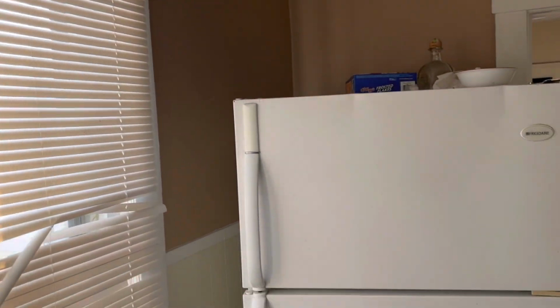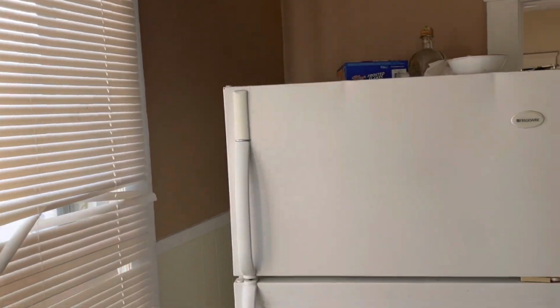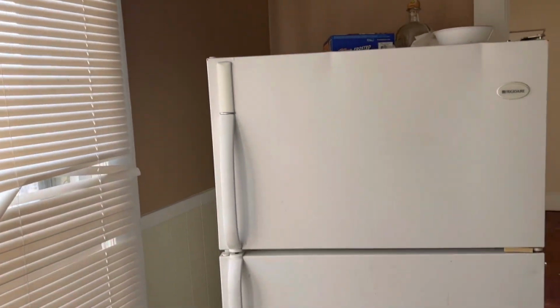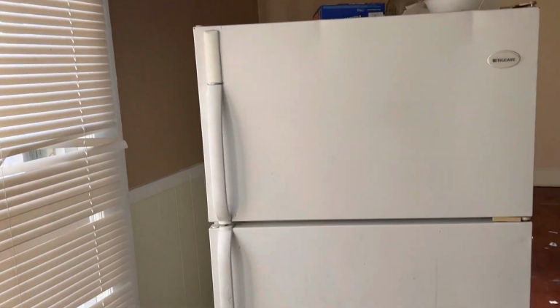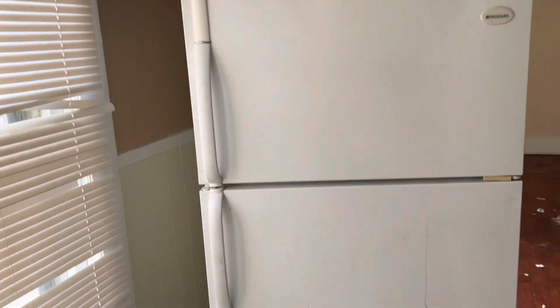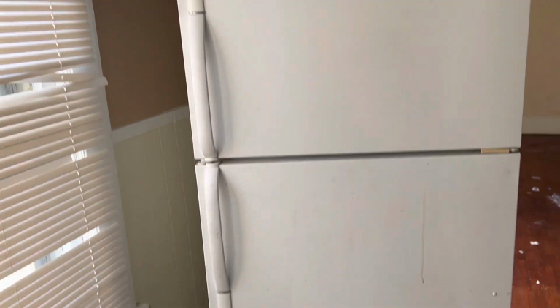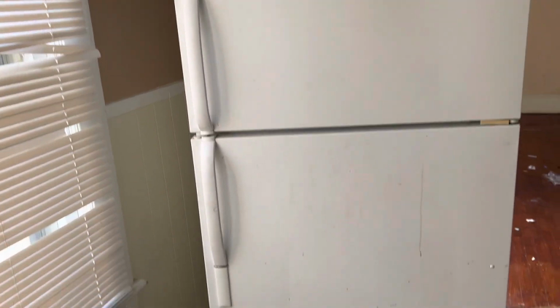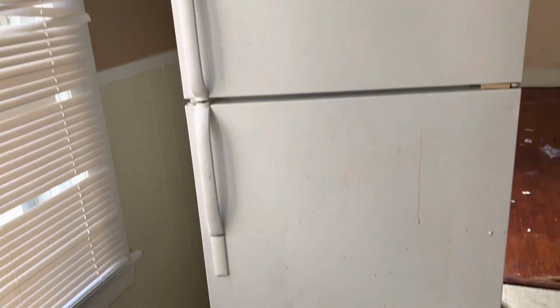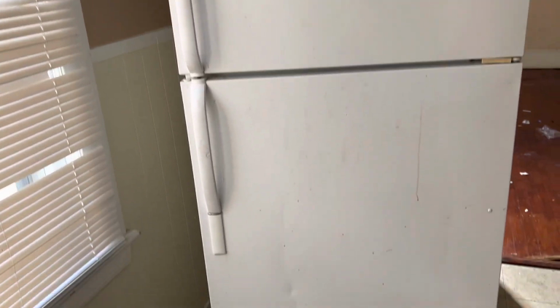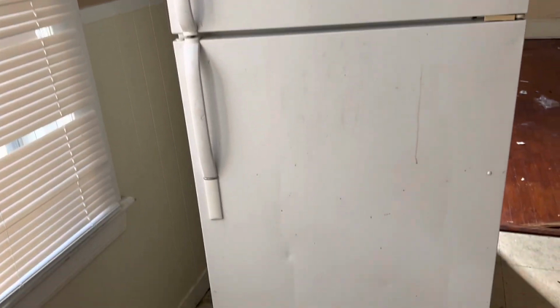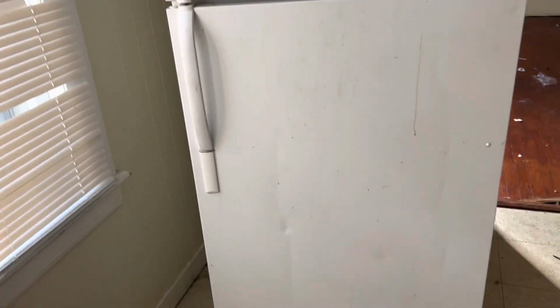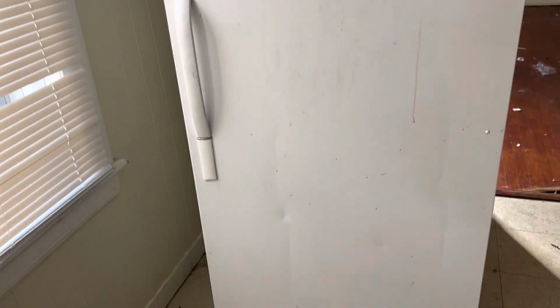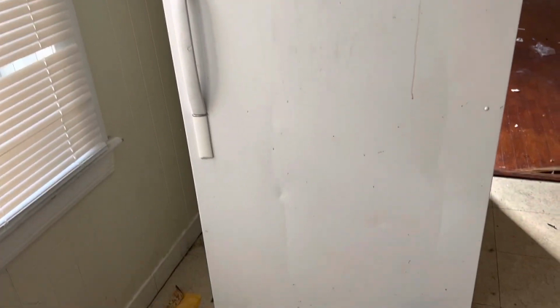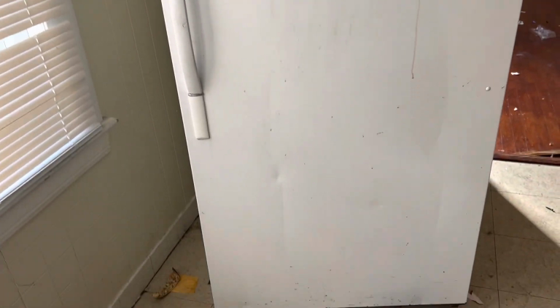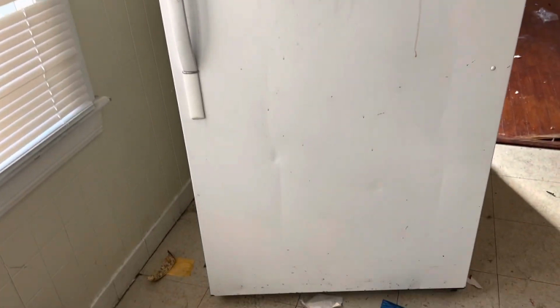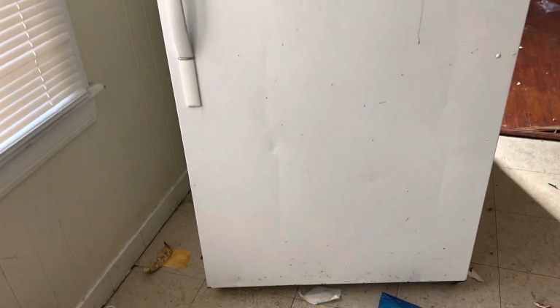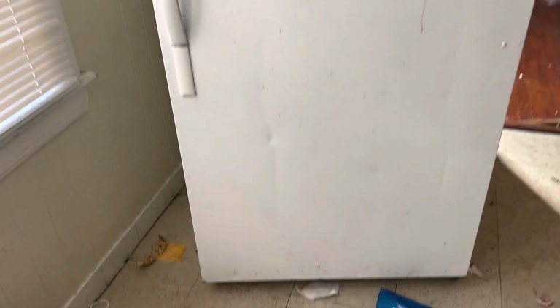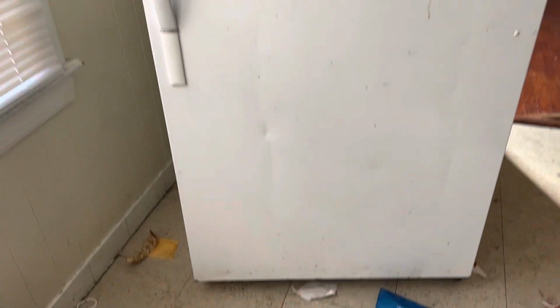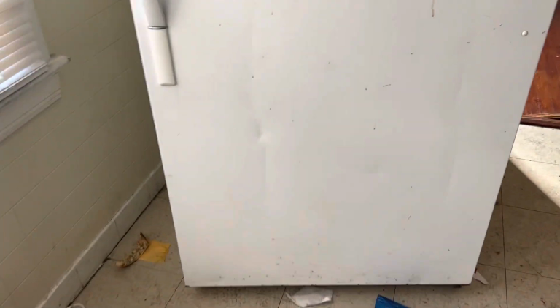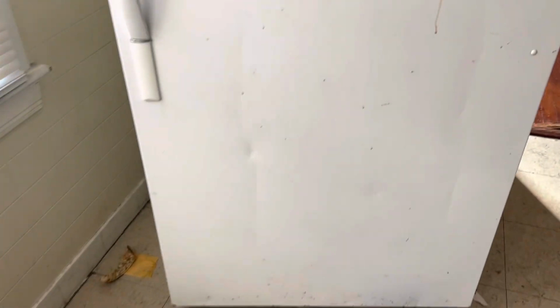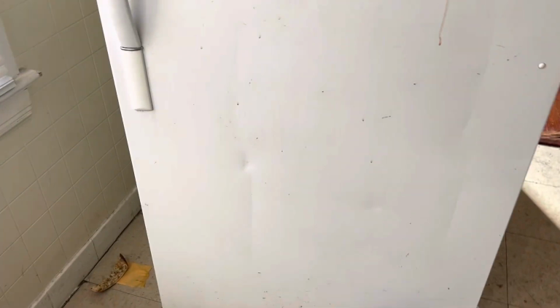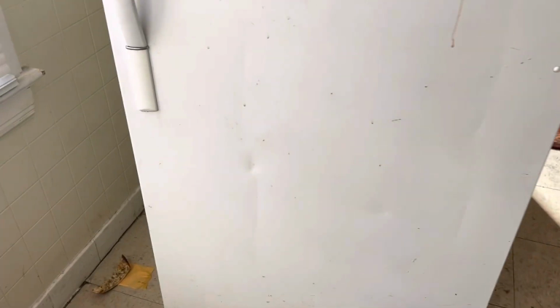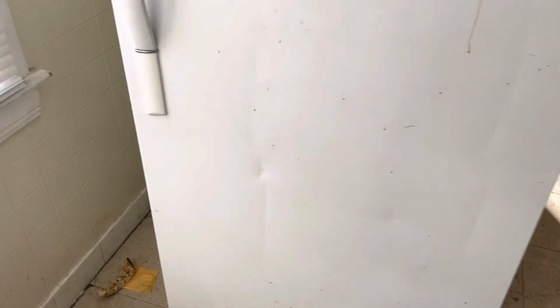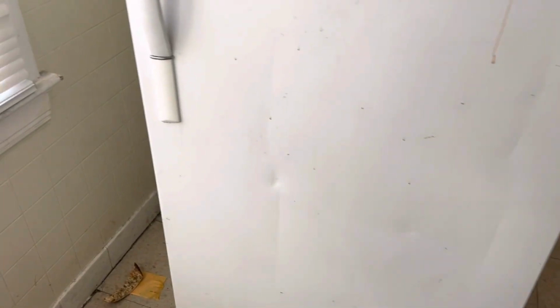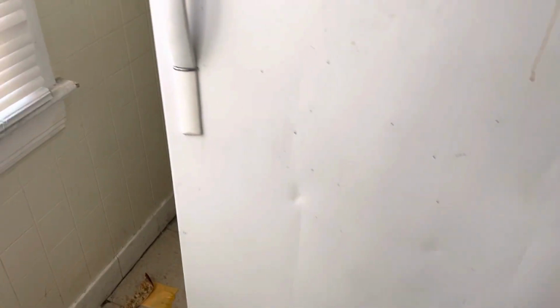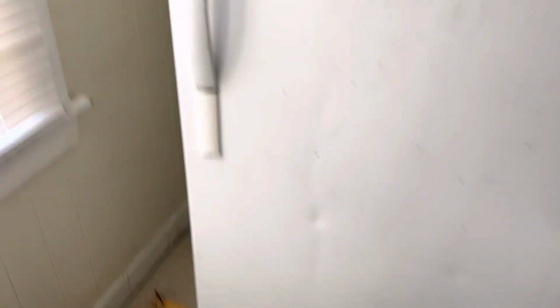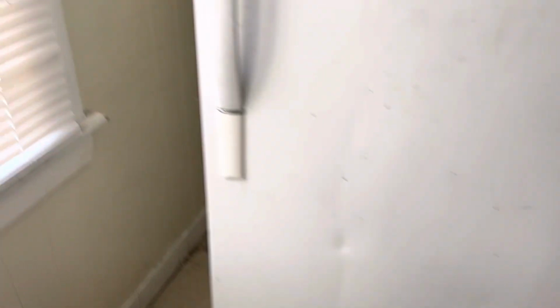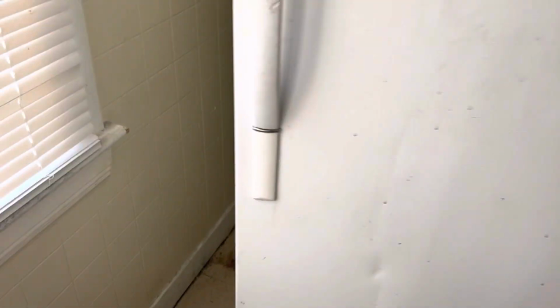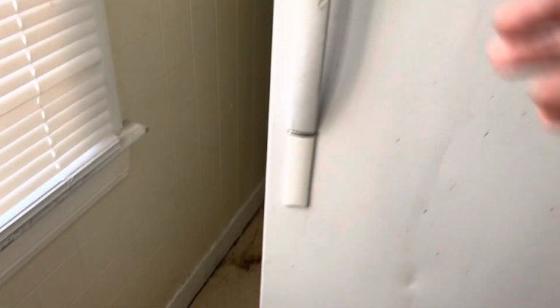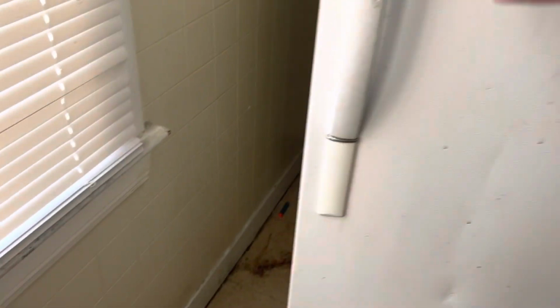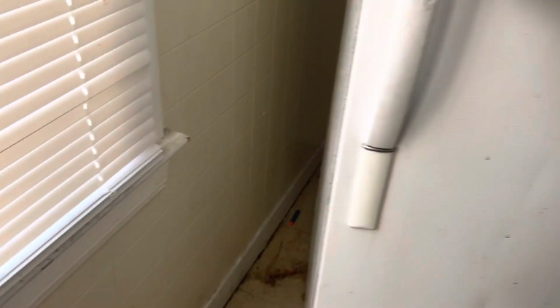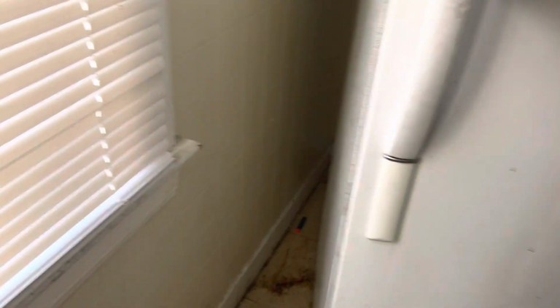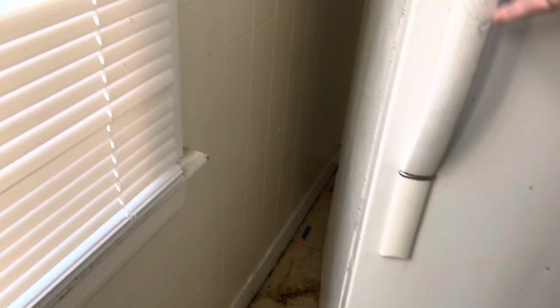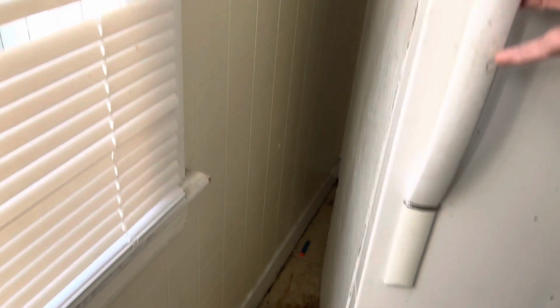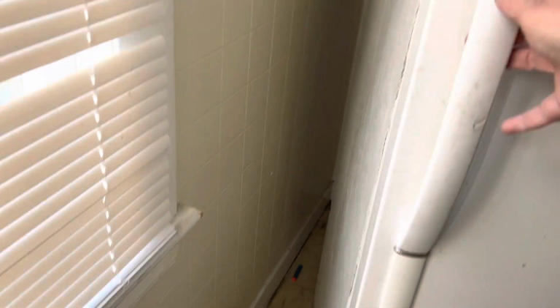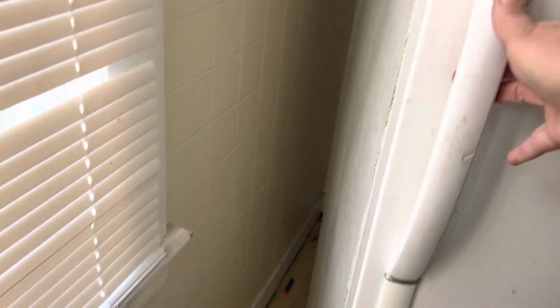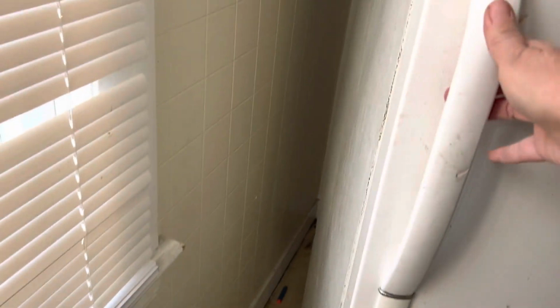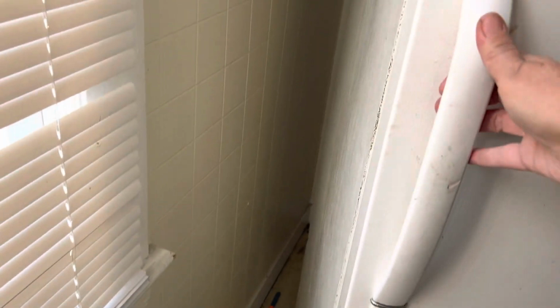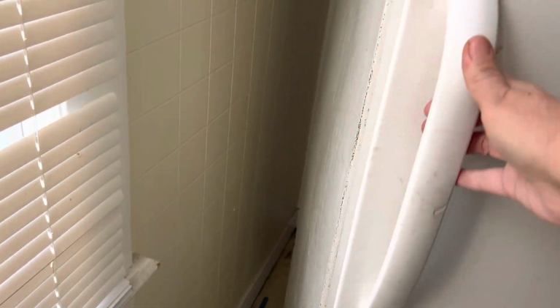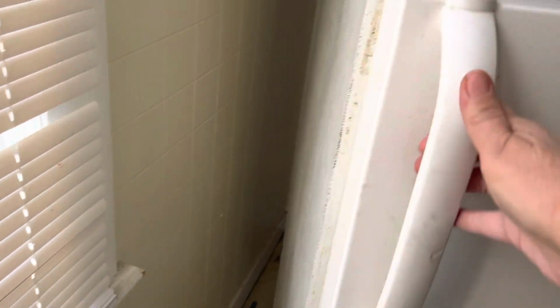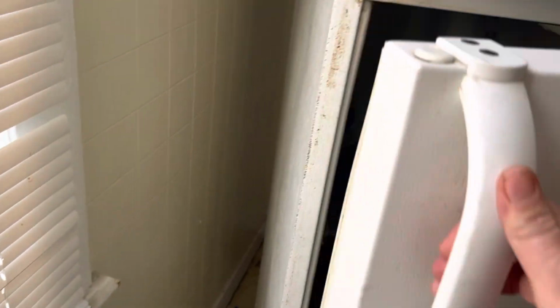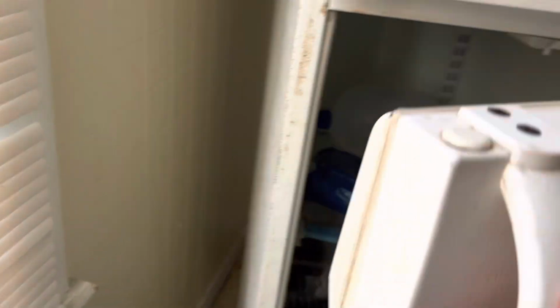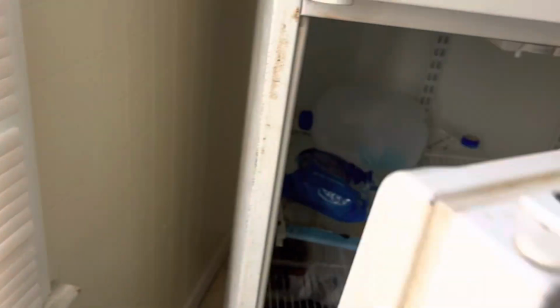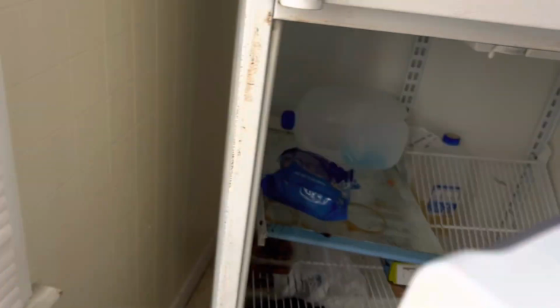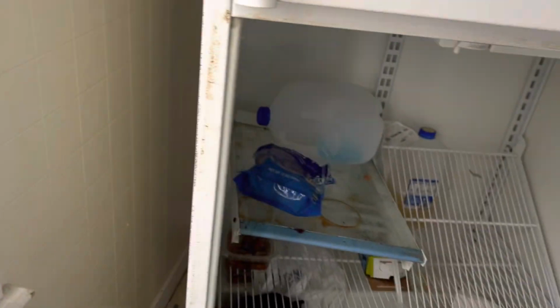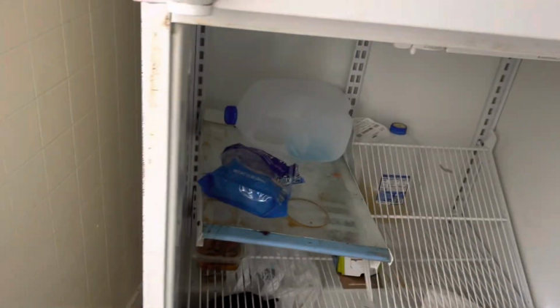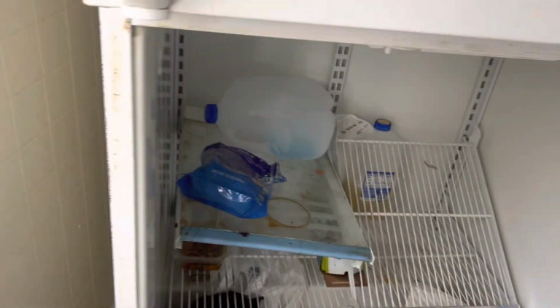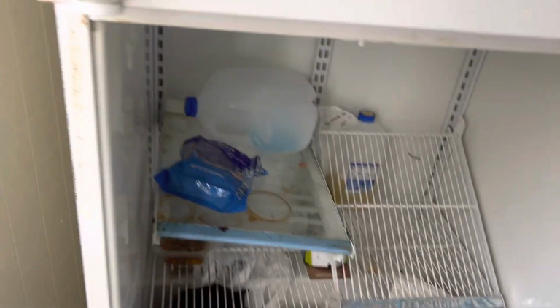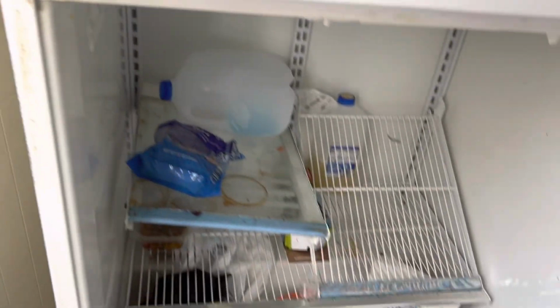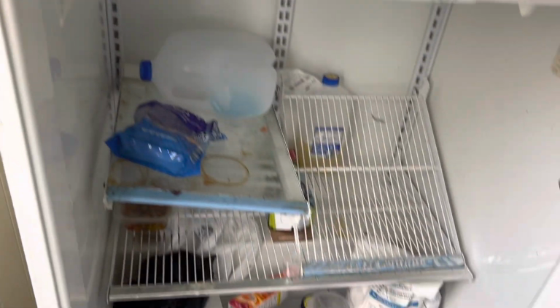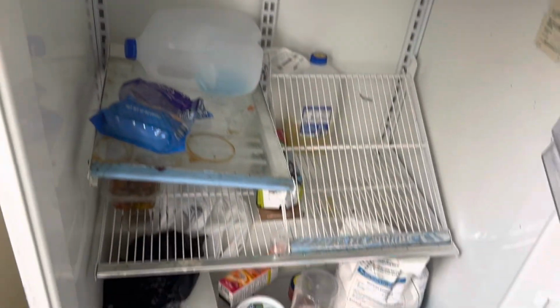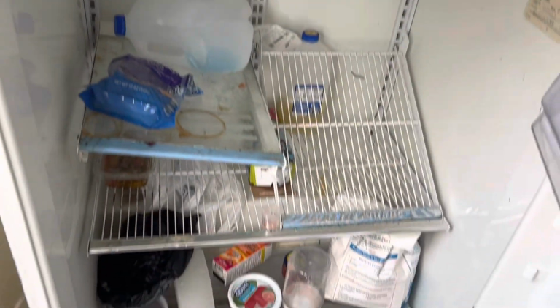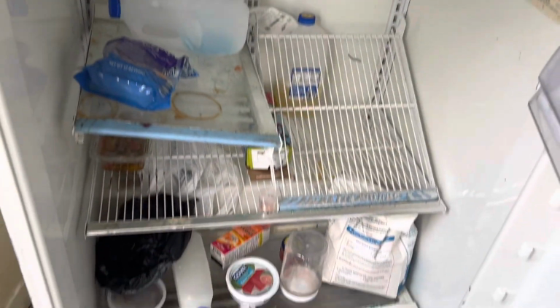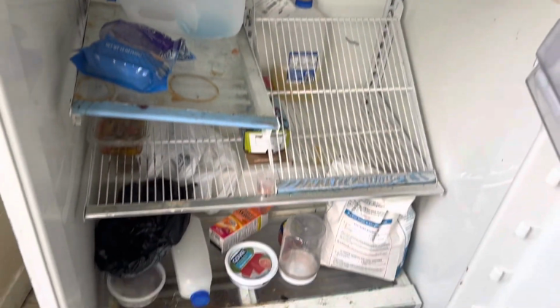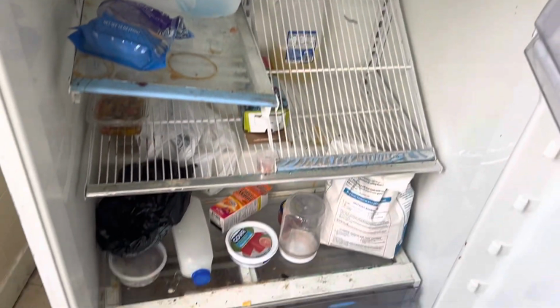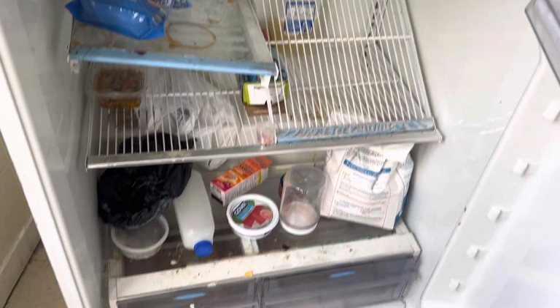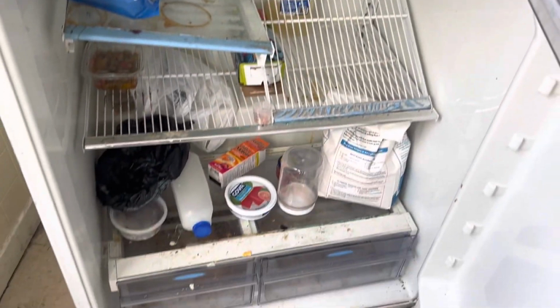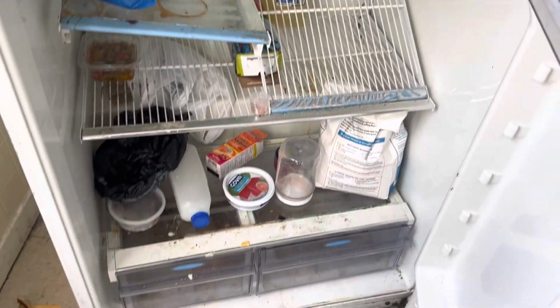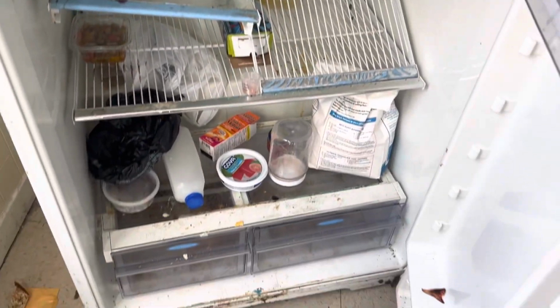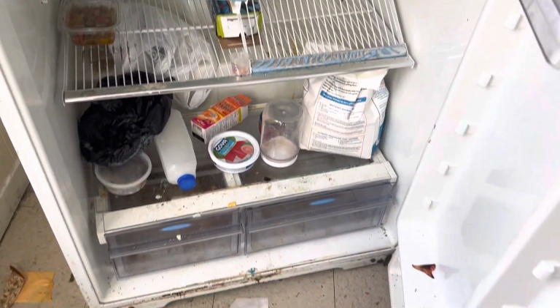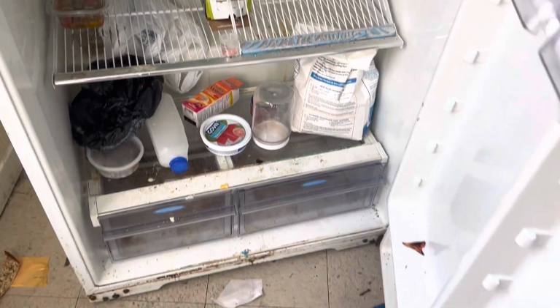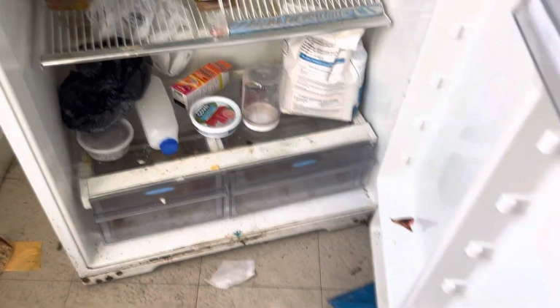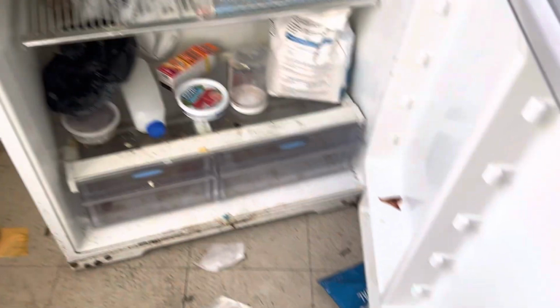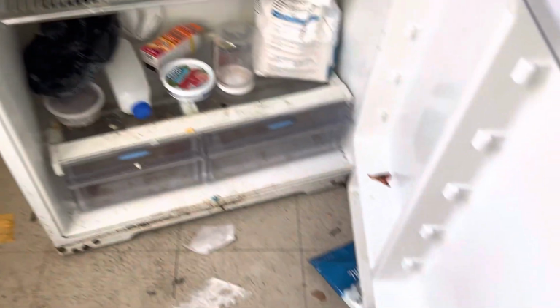Refrigerator needs cleaned inside and out. Actually, we need a new refrigerator.